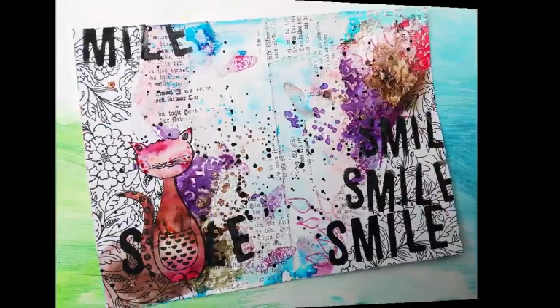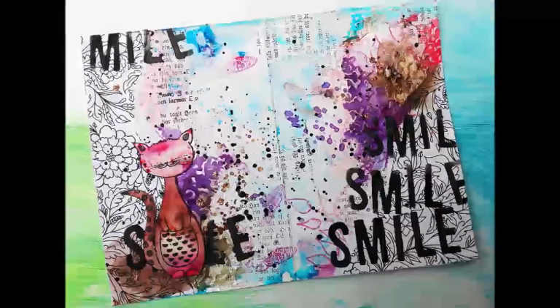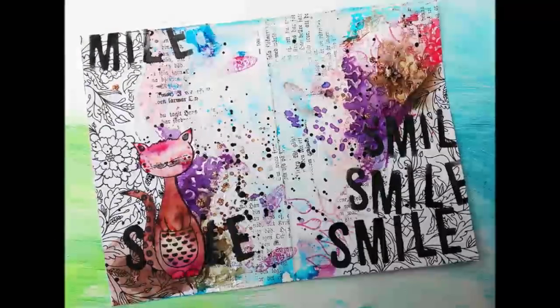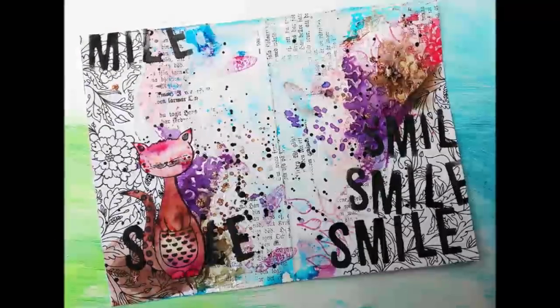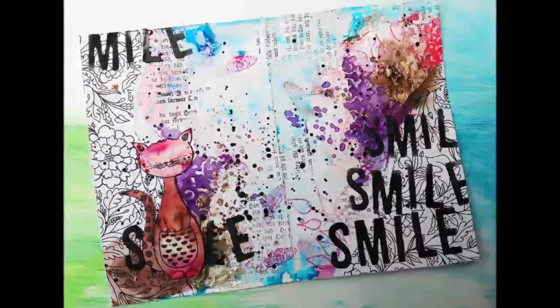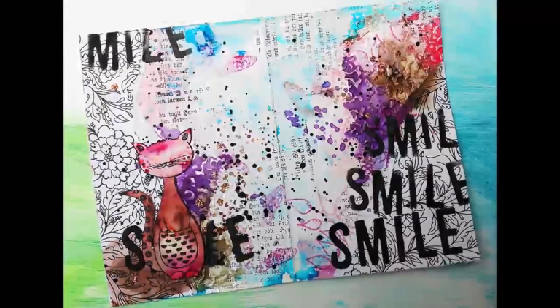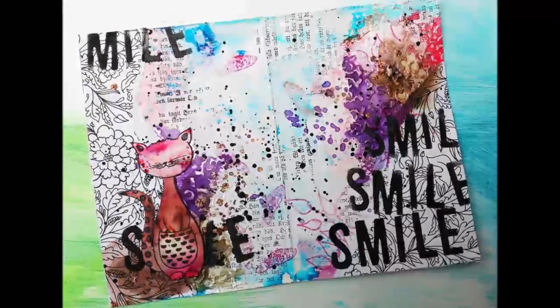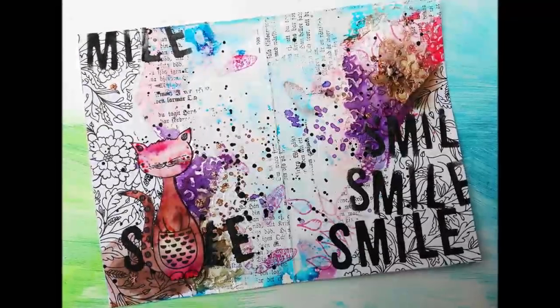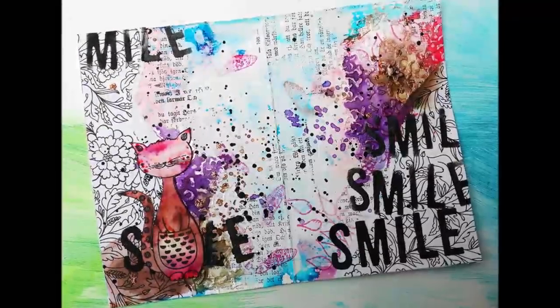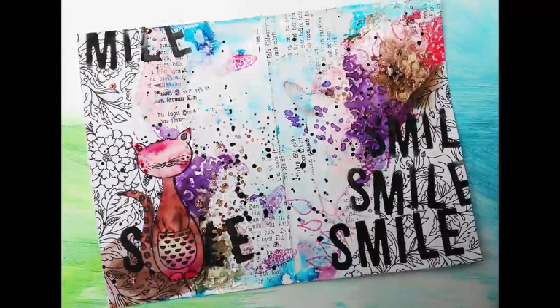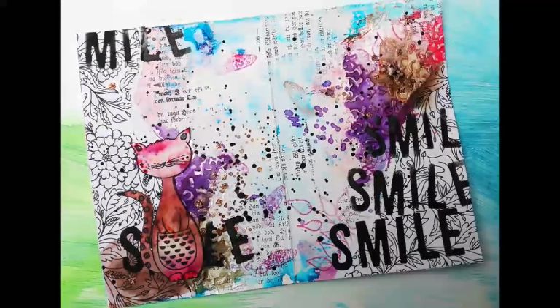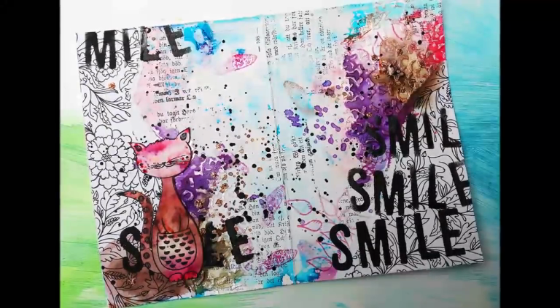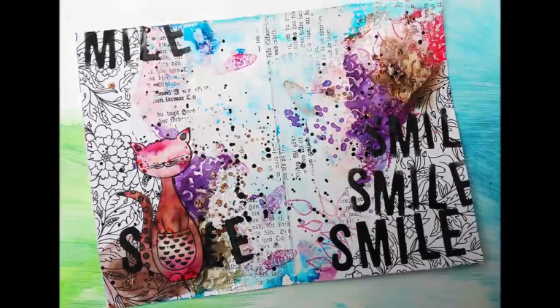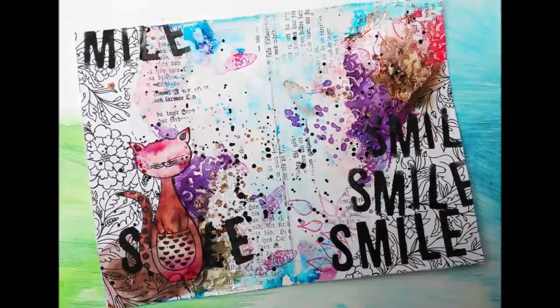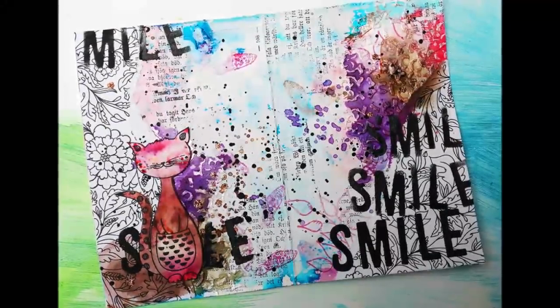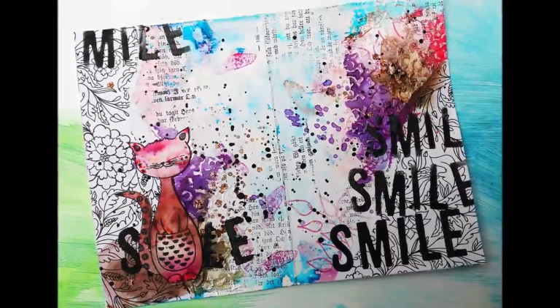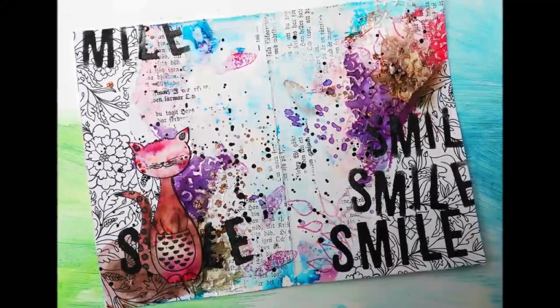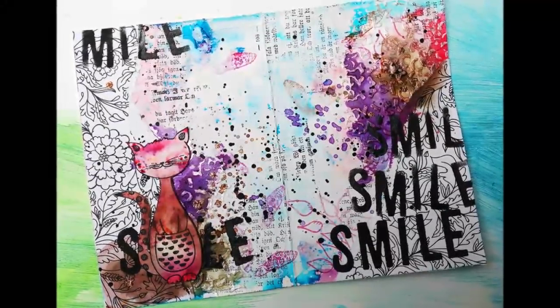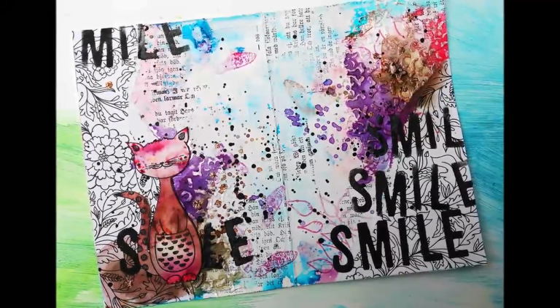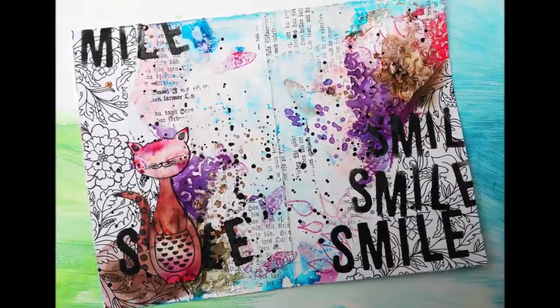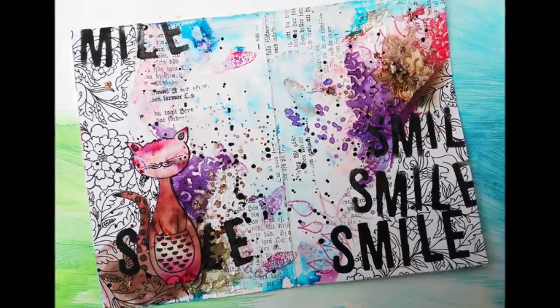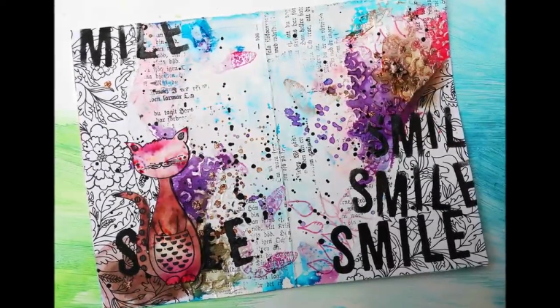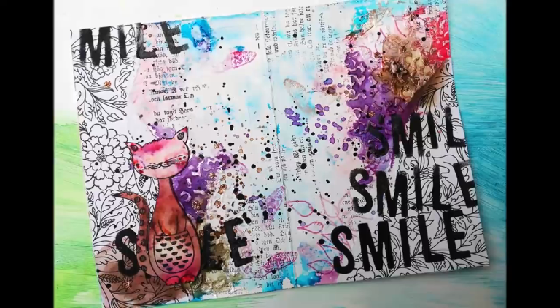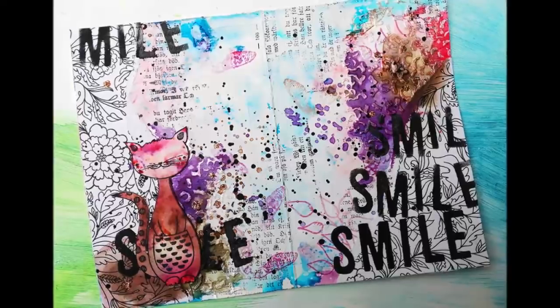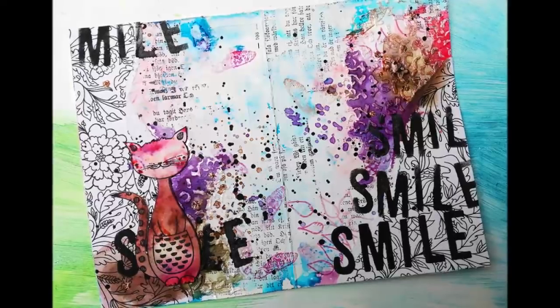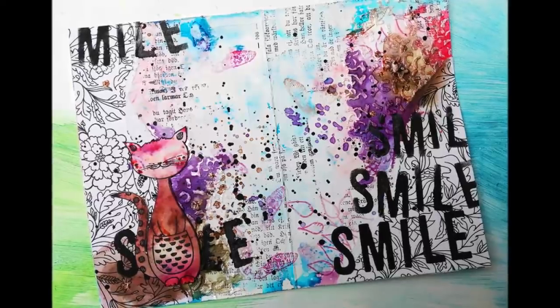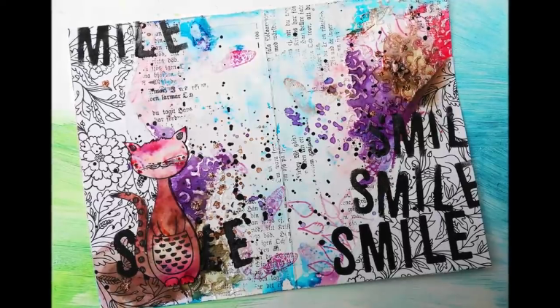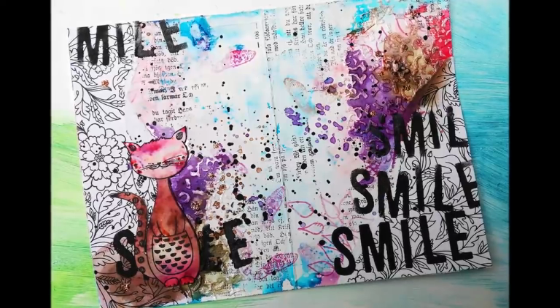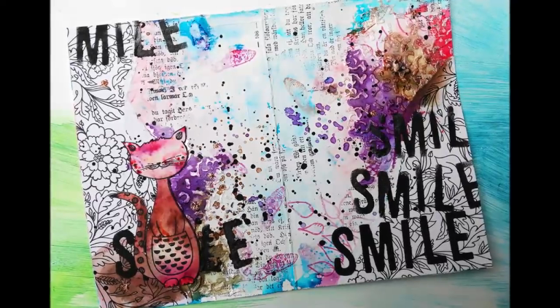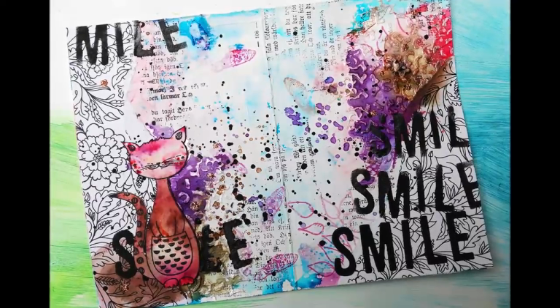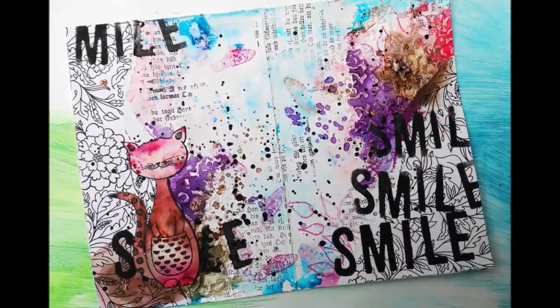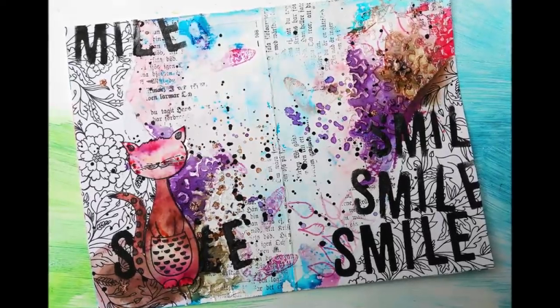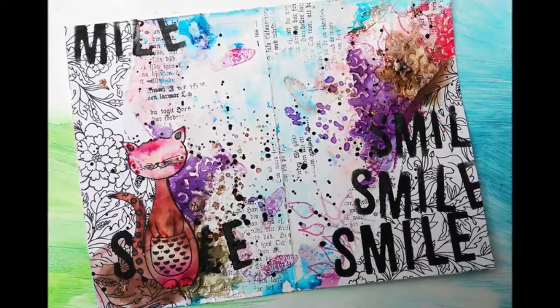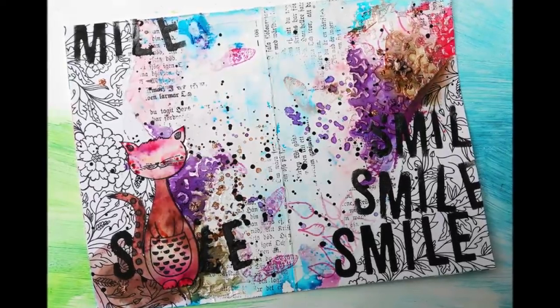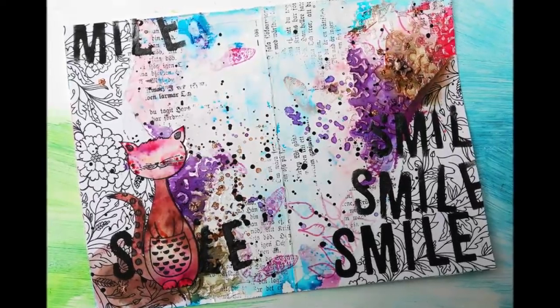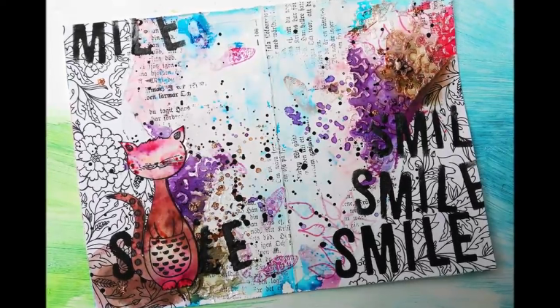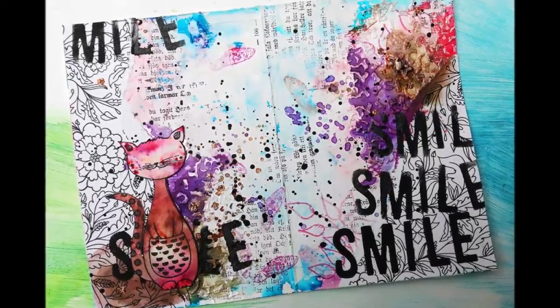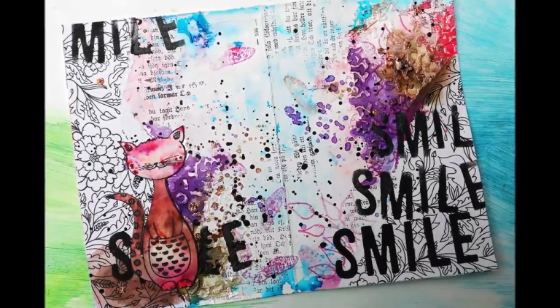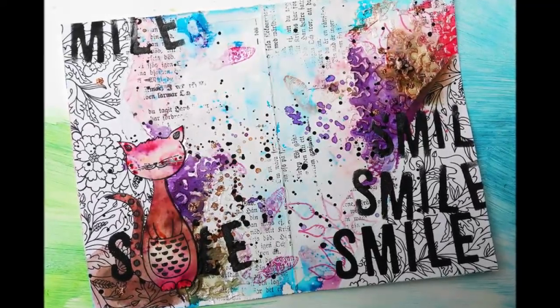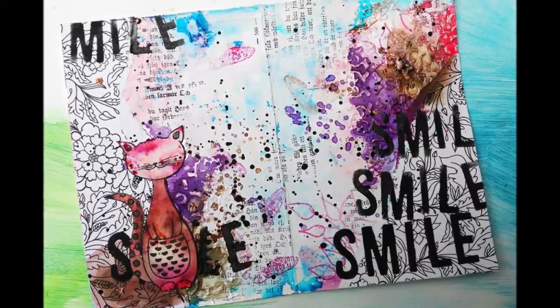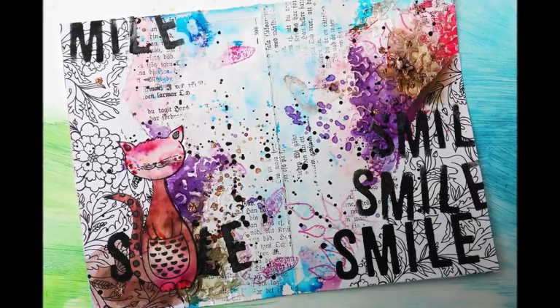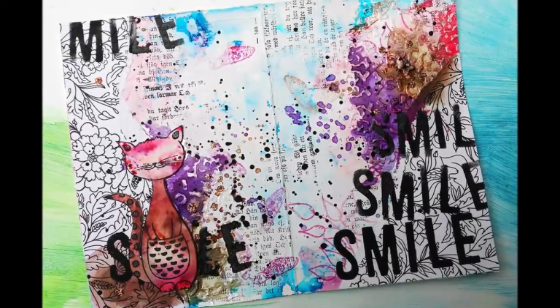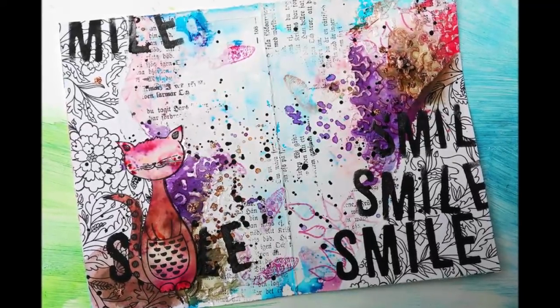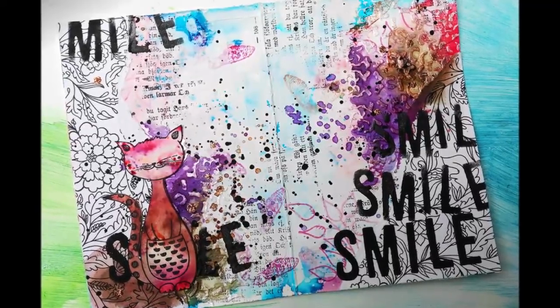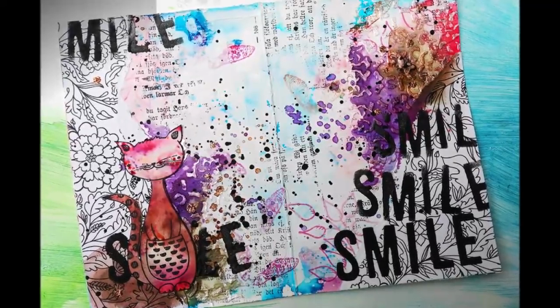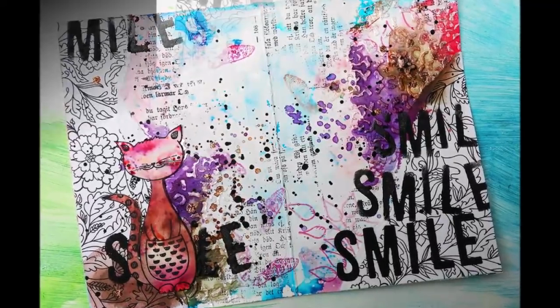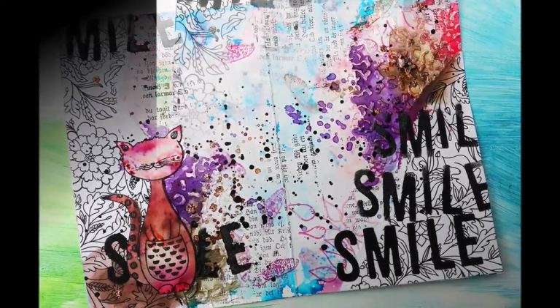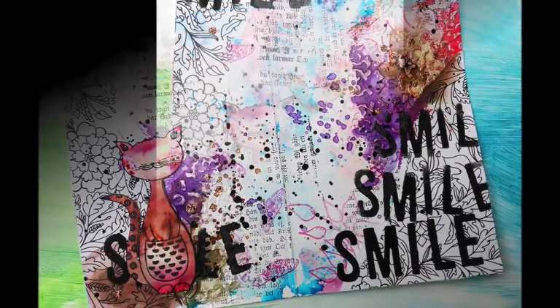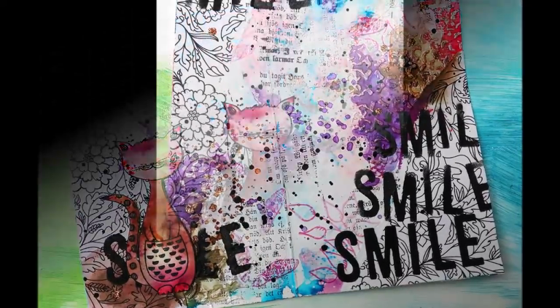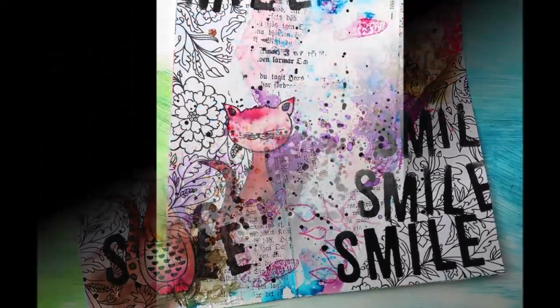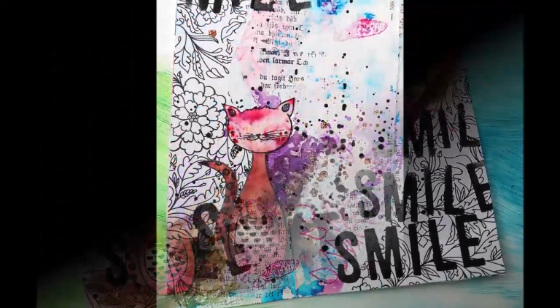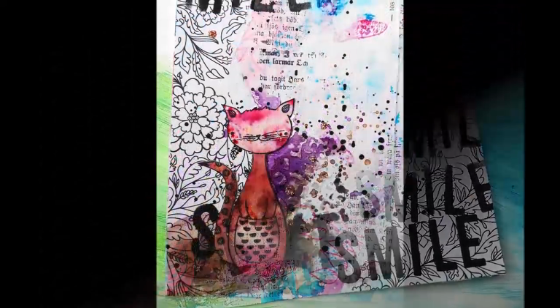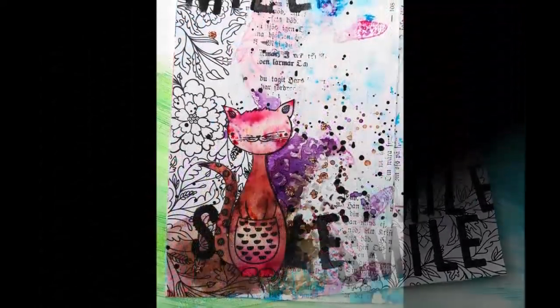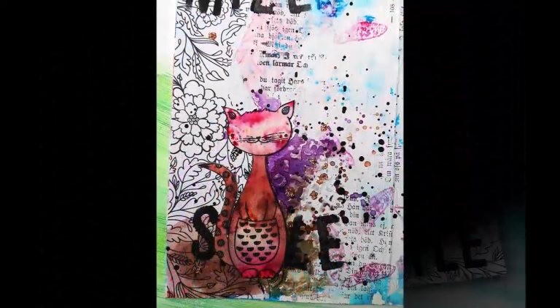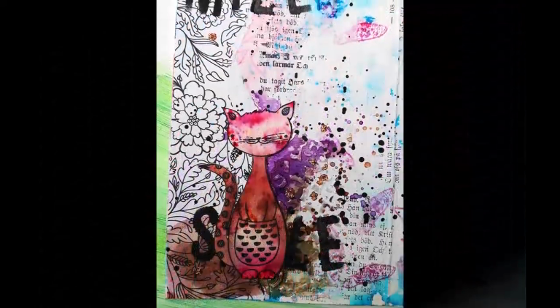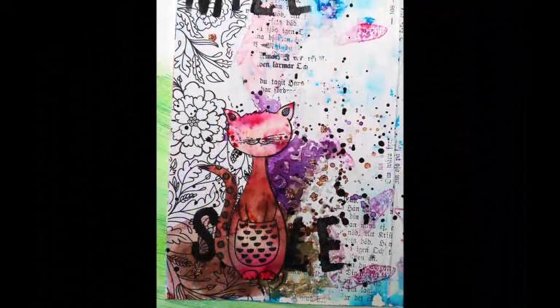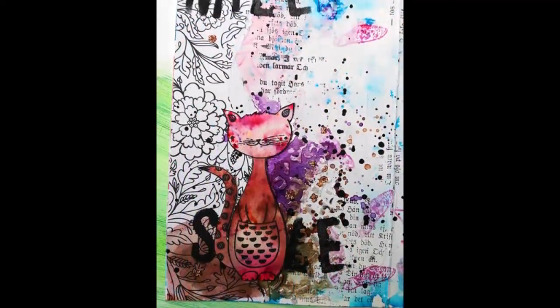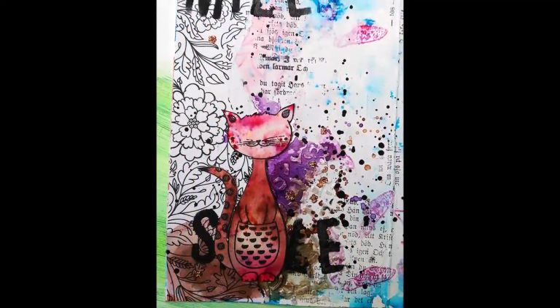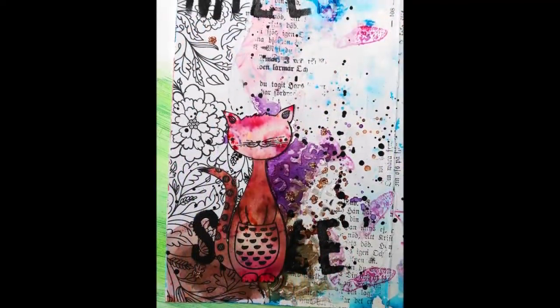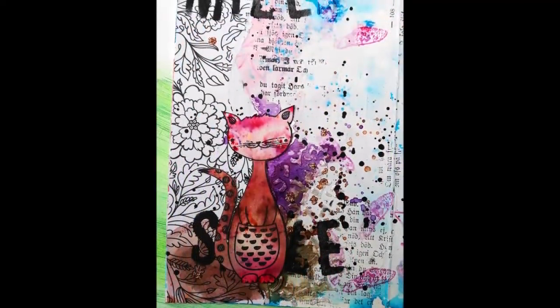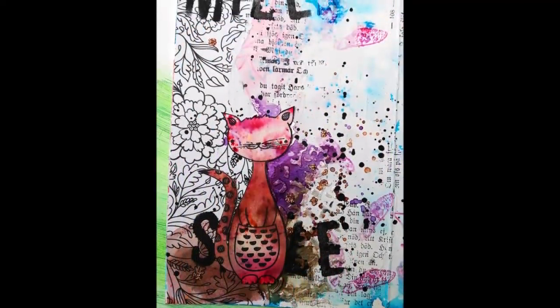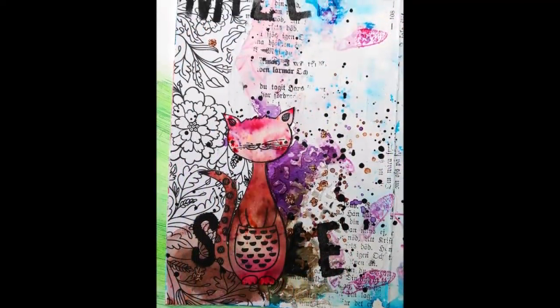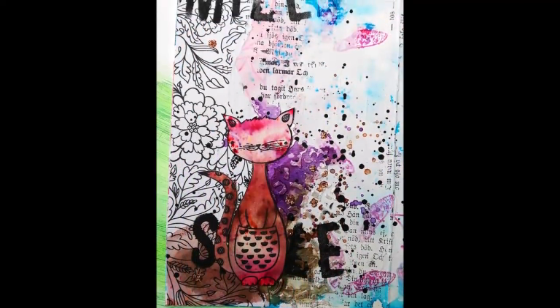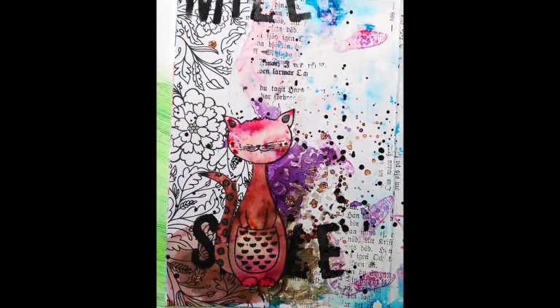Welcome back to my channel. Today I'm sharing a brand new art journal page and I'm playing with products from ColorCraft.